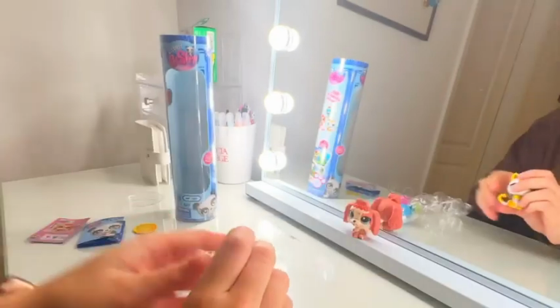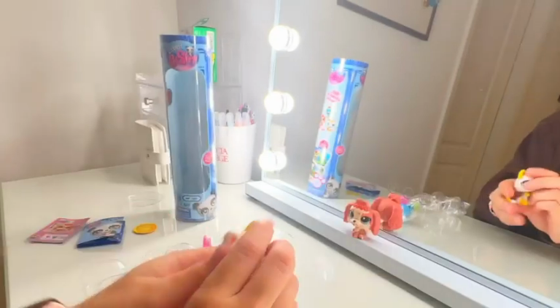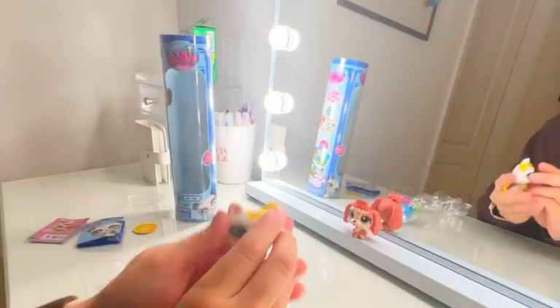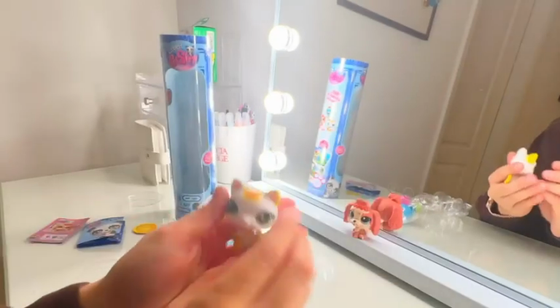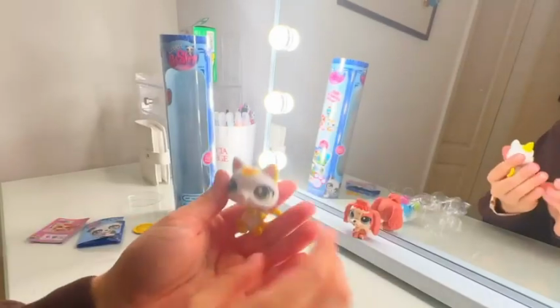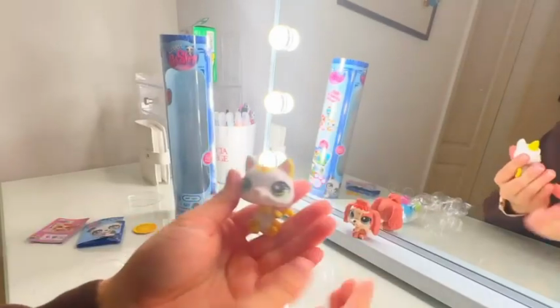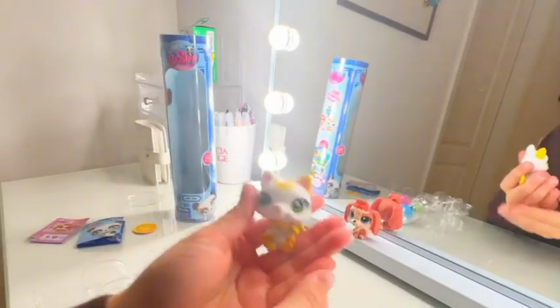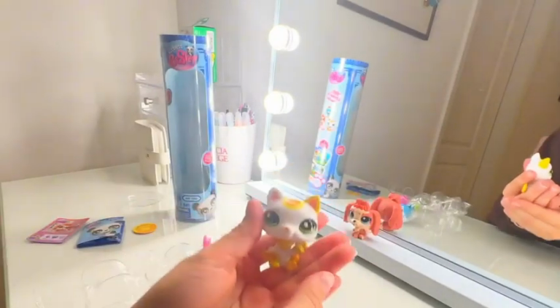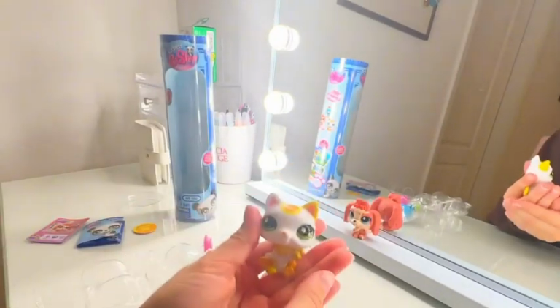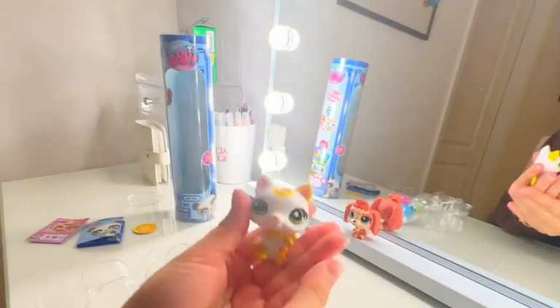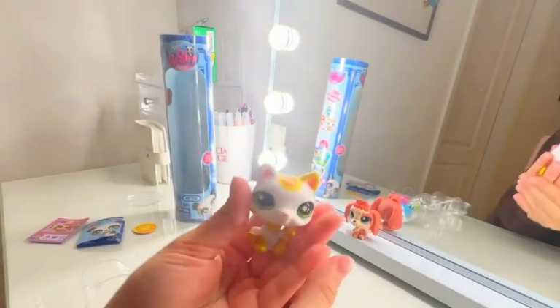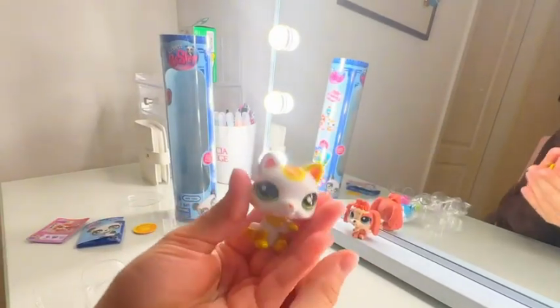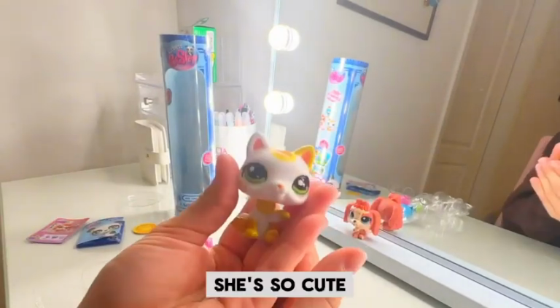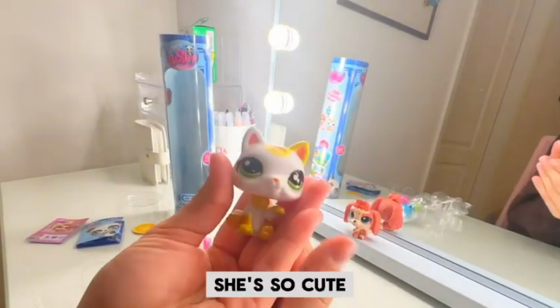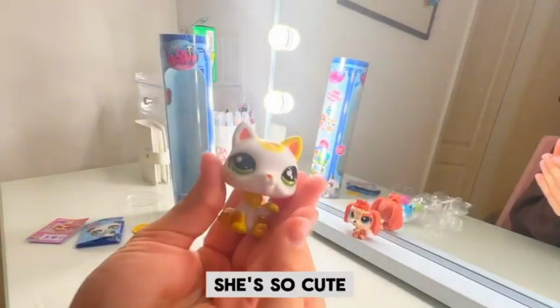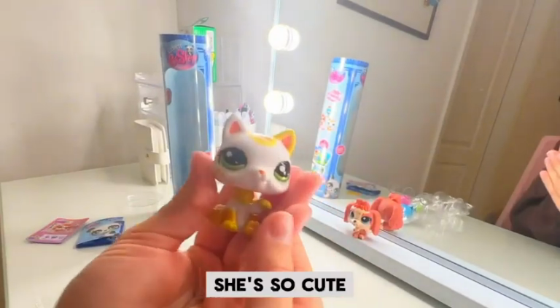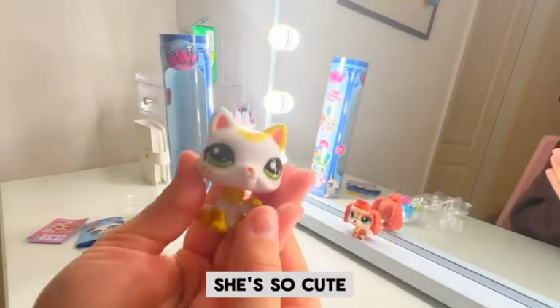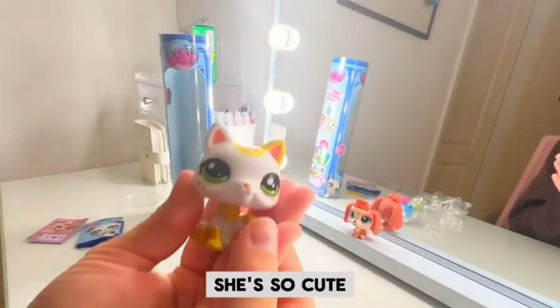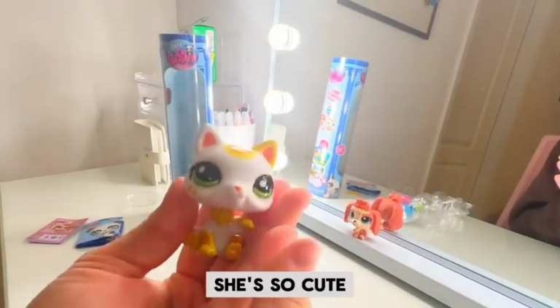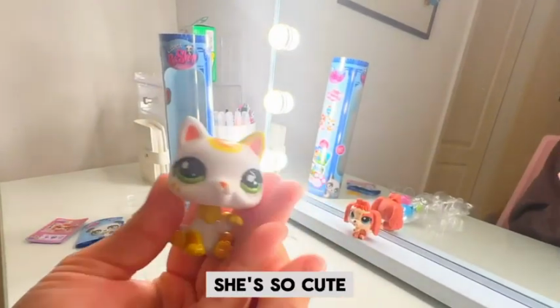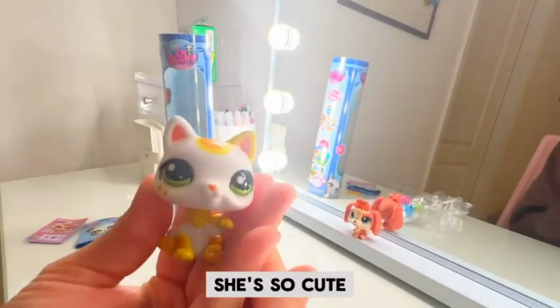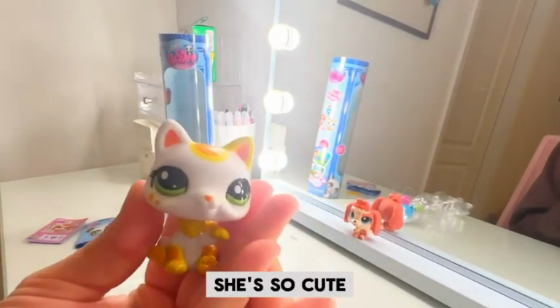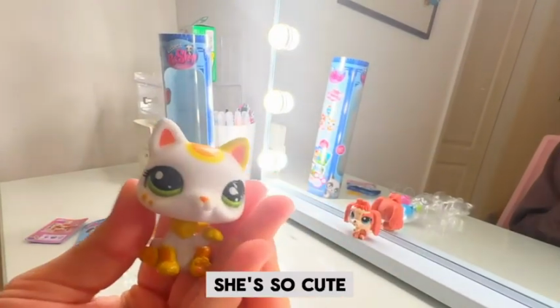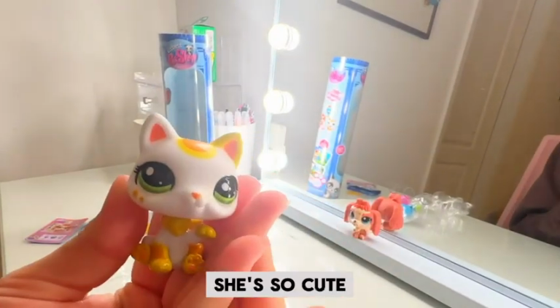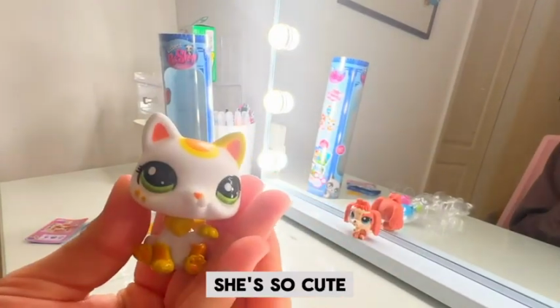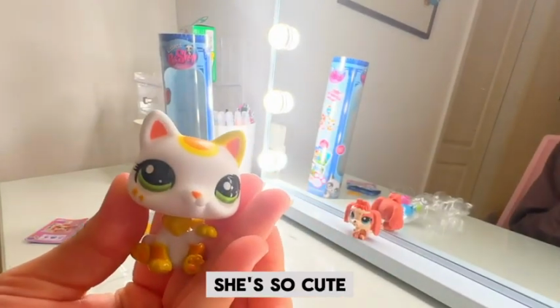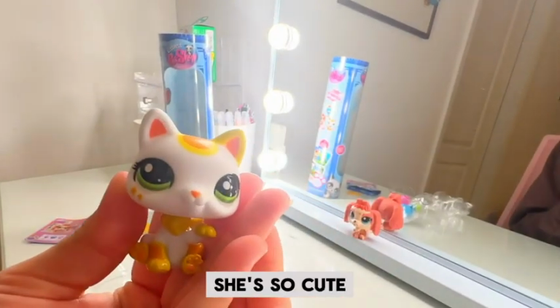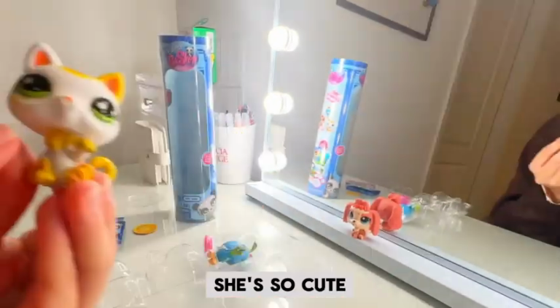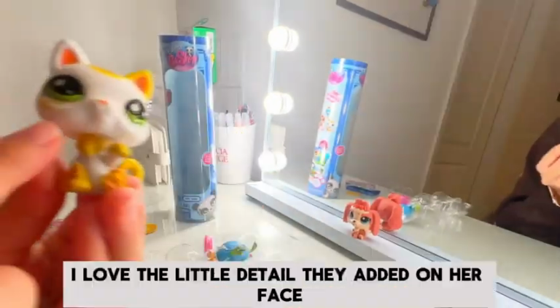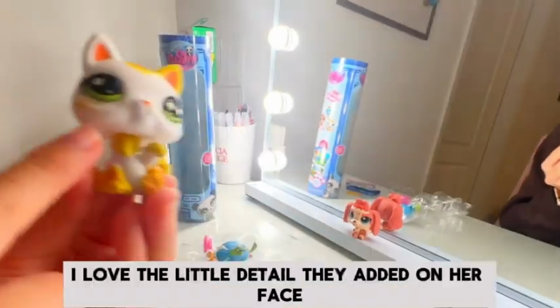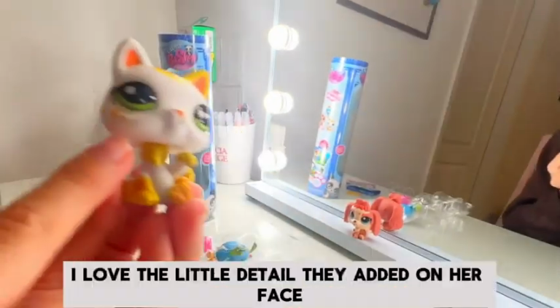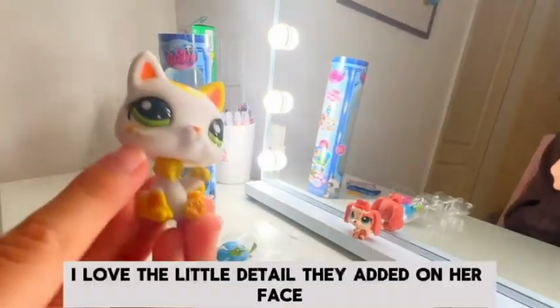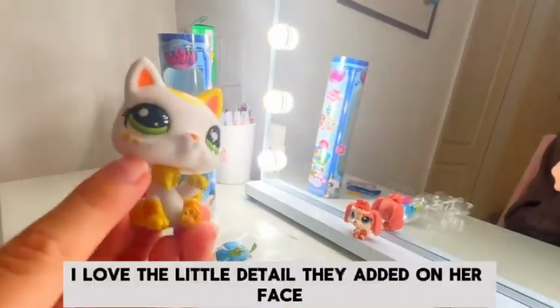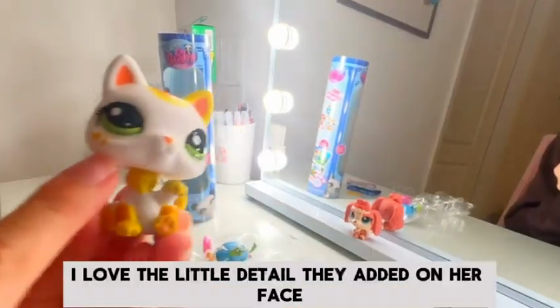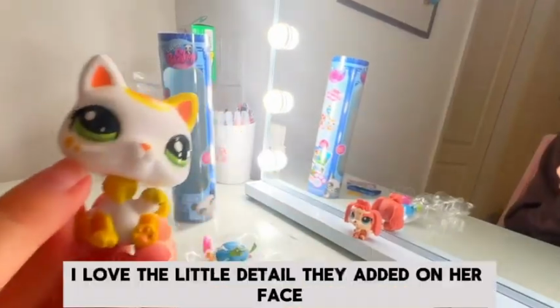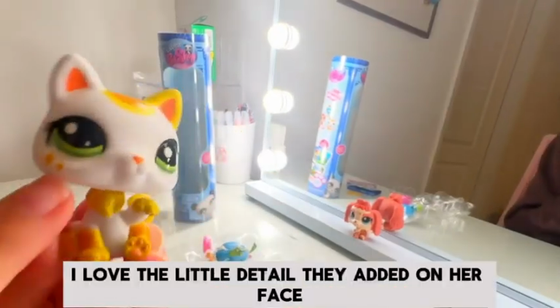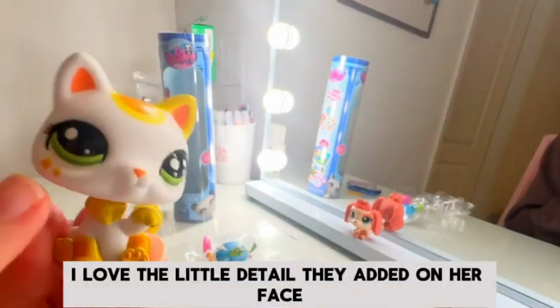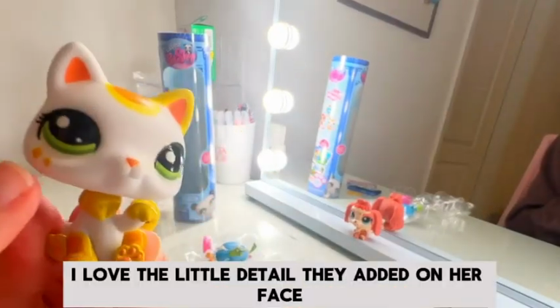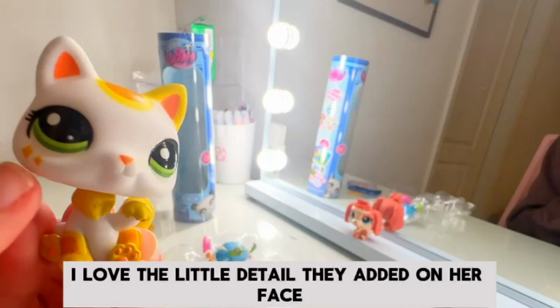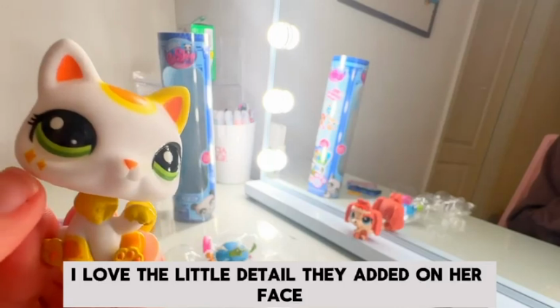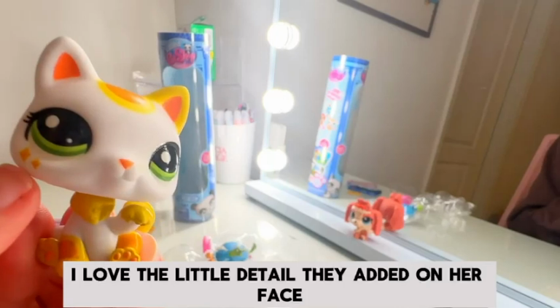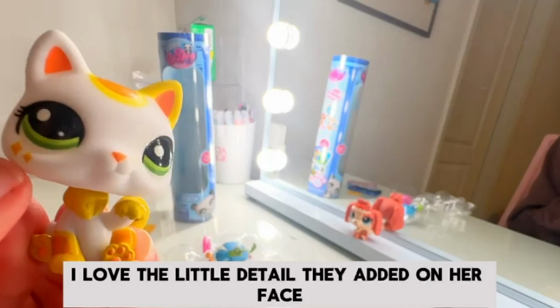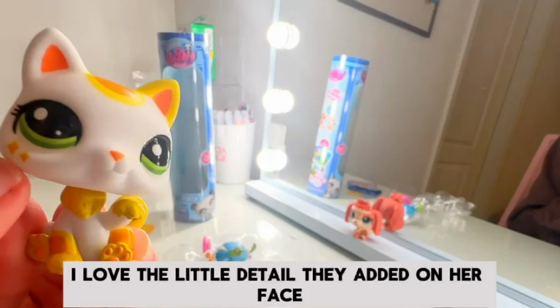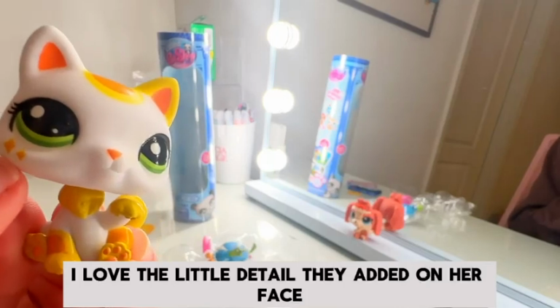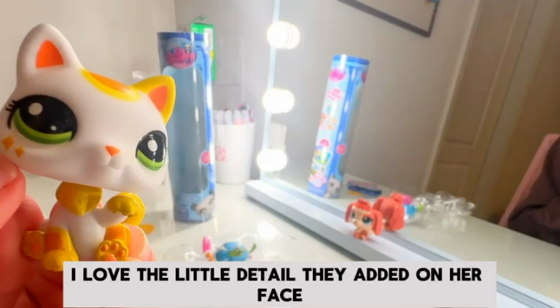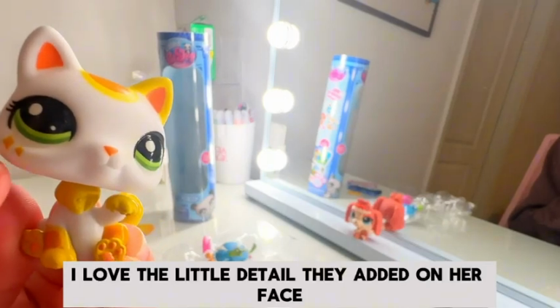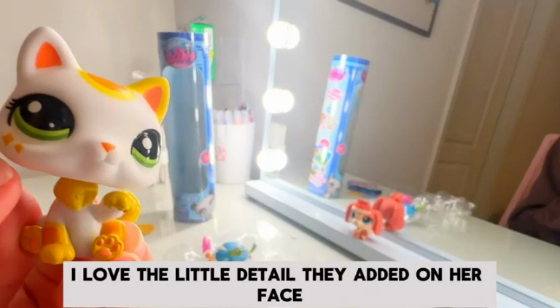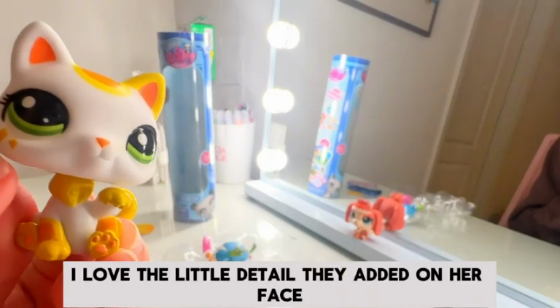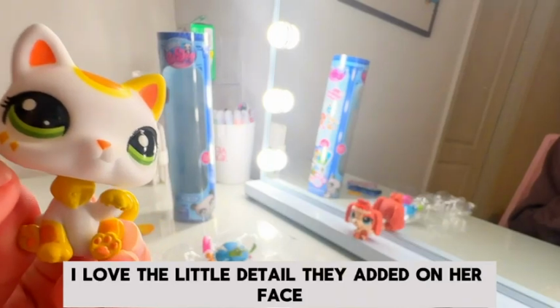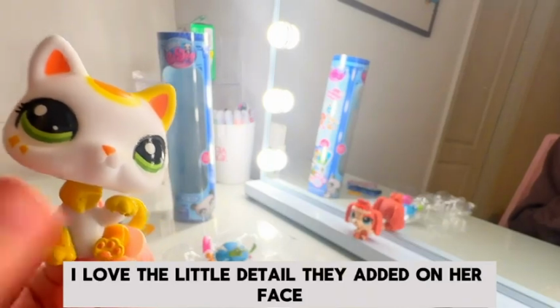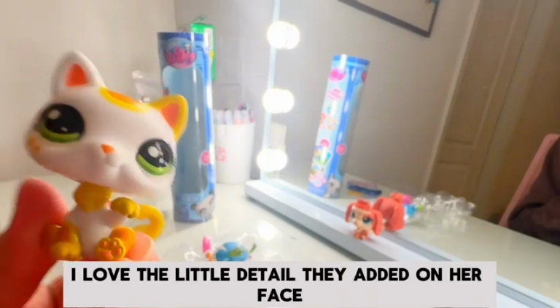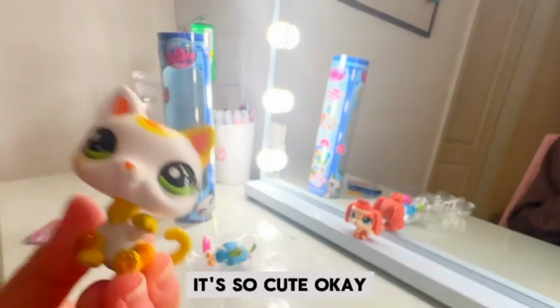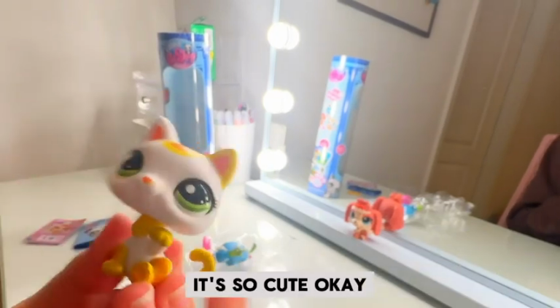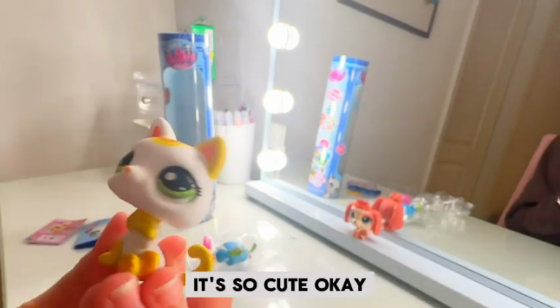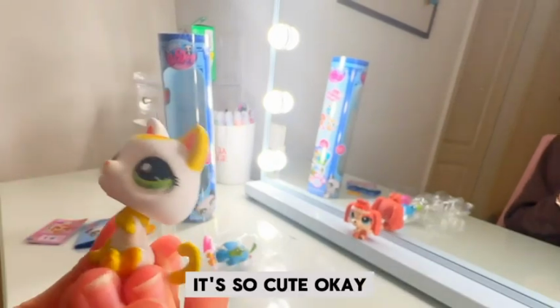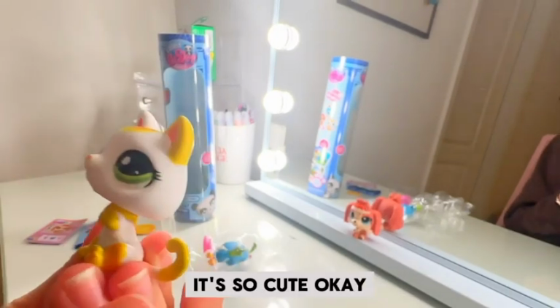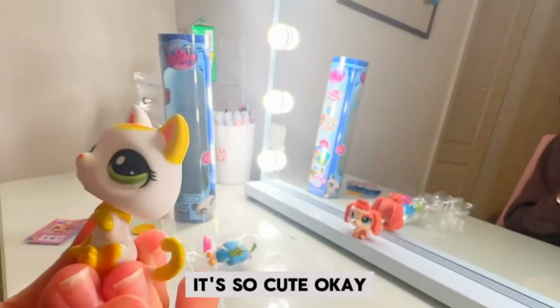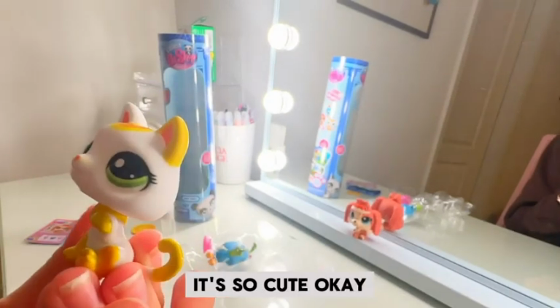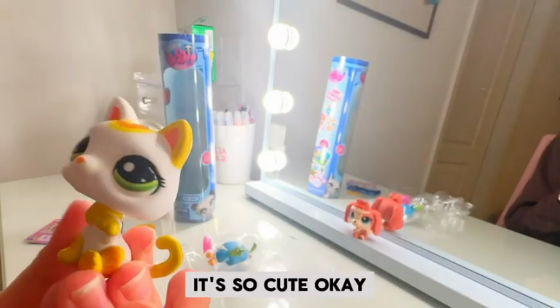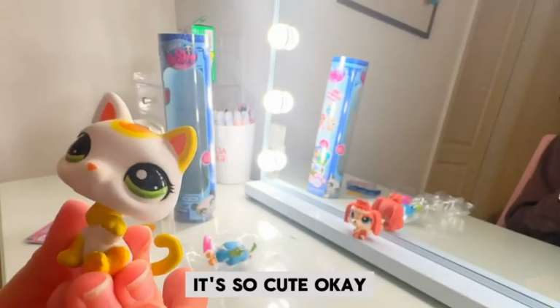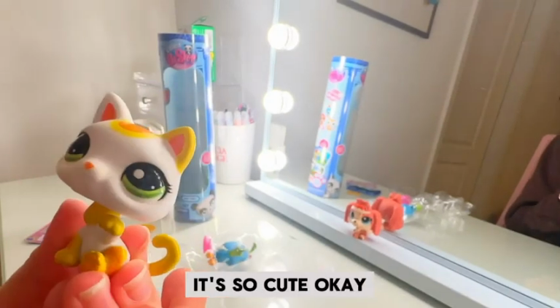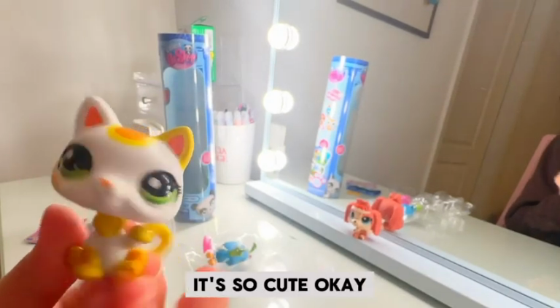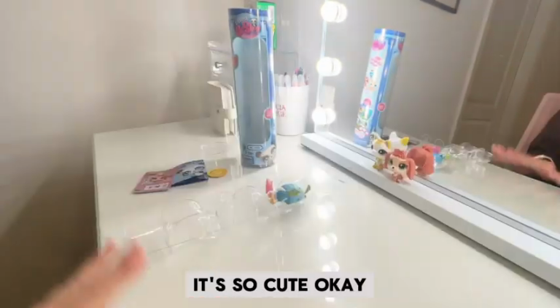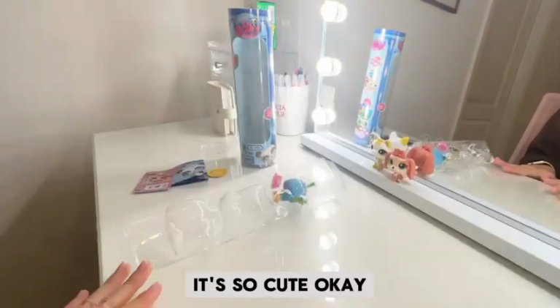Cat — she's so cute. I love the little detail they added on her face, it's so cute.